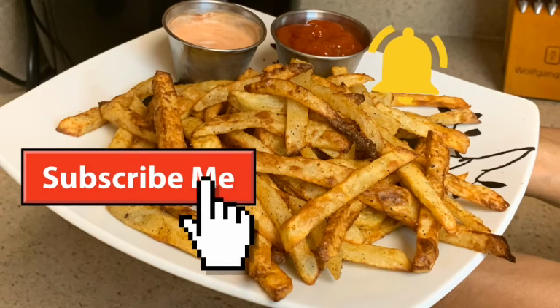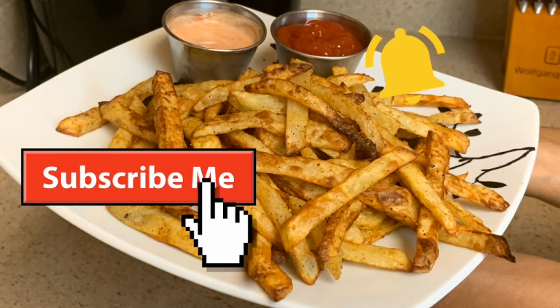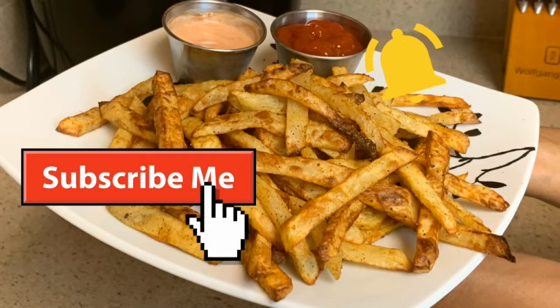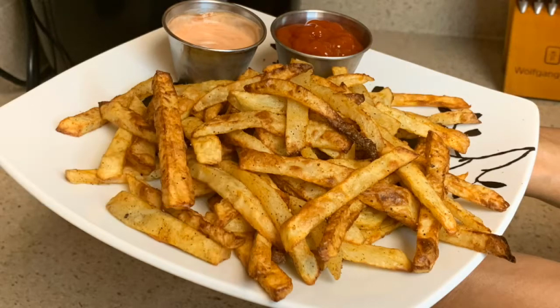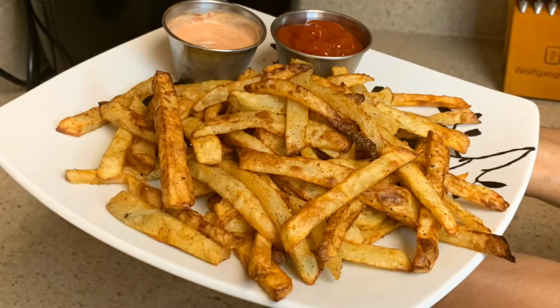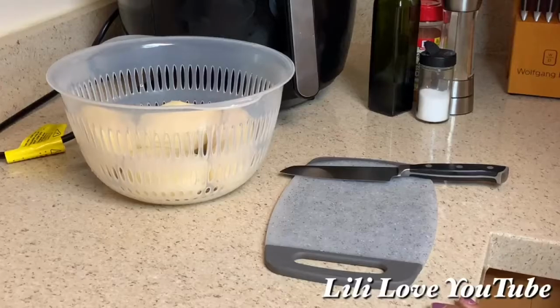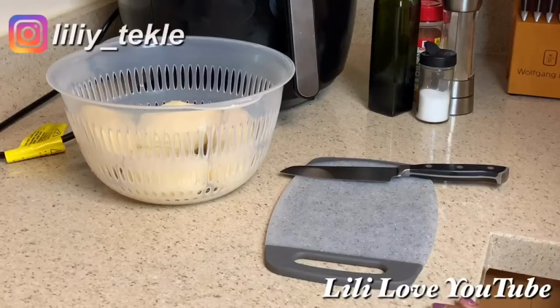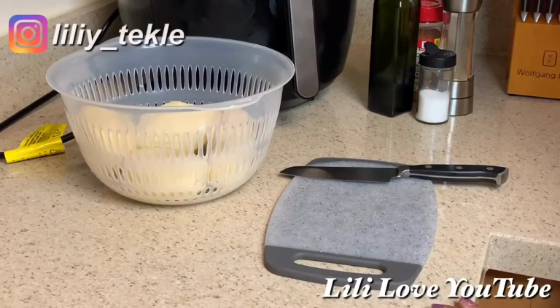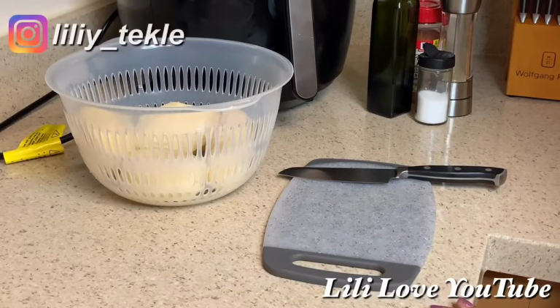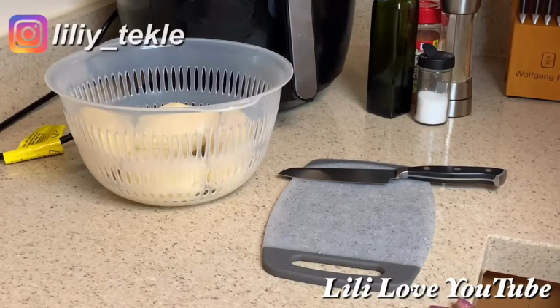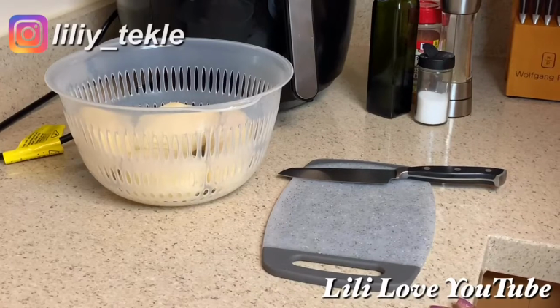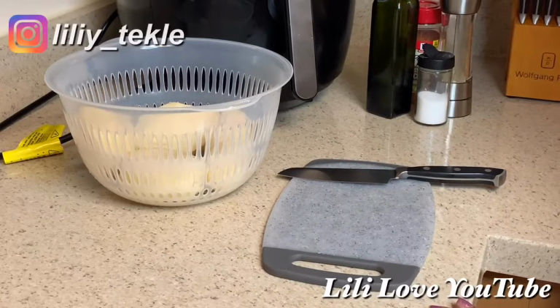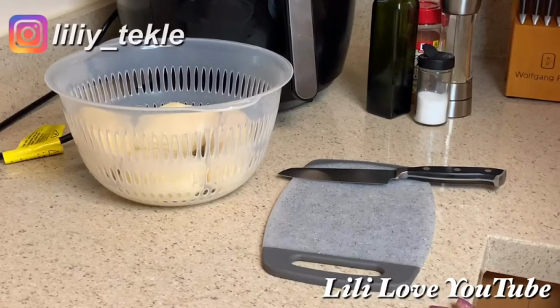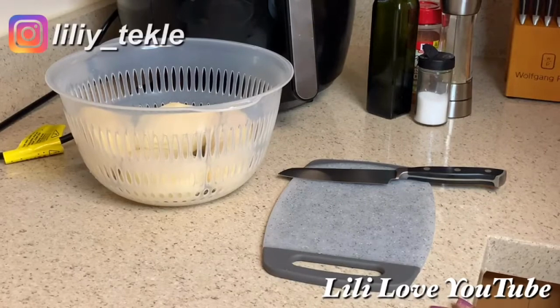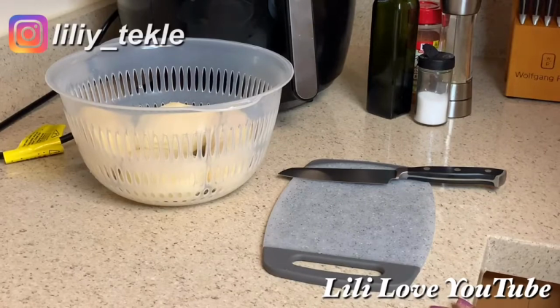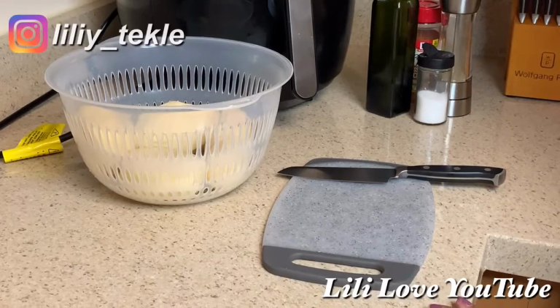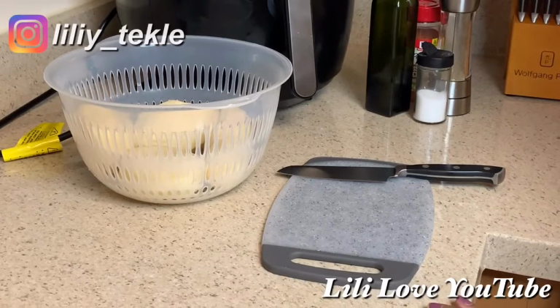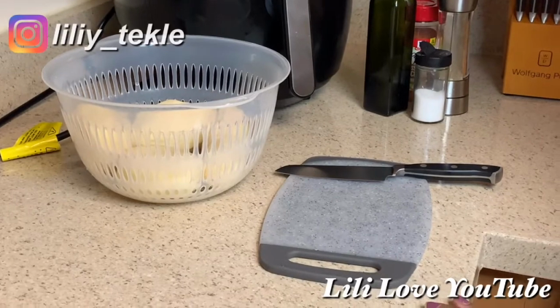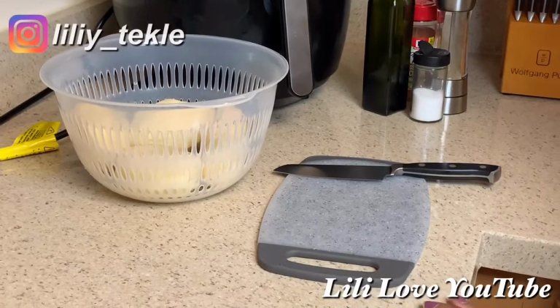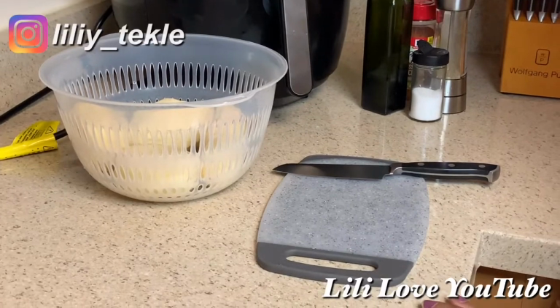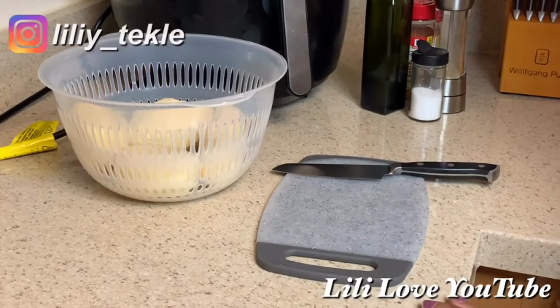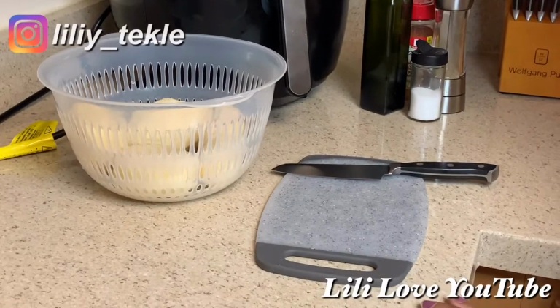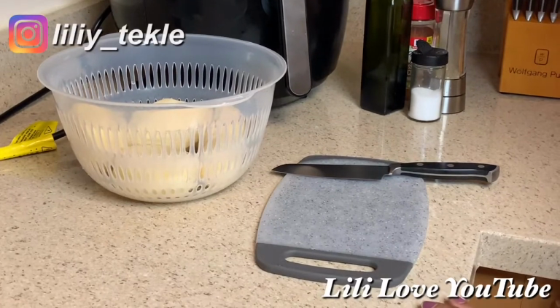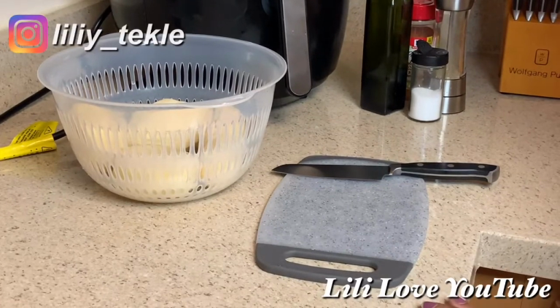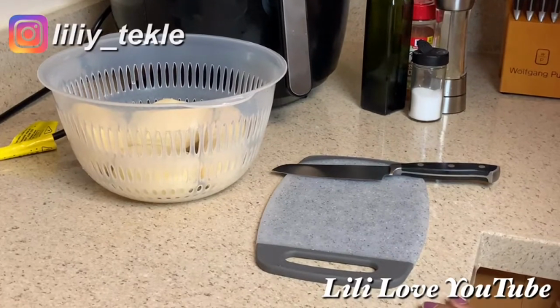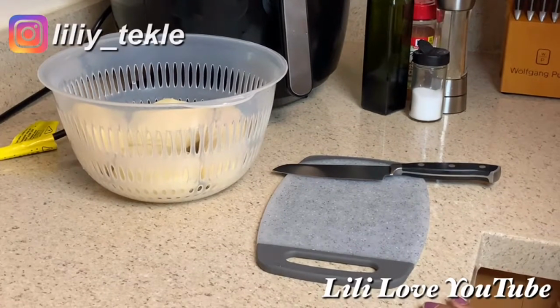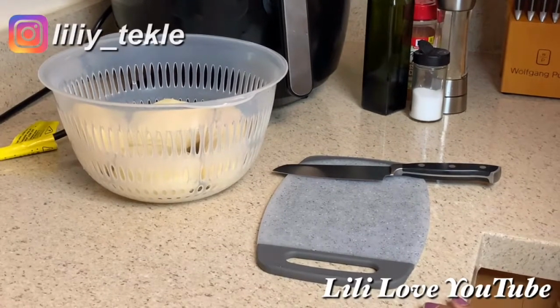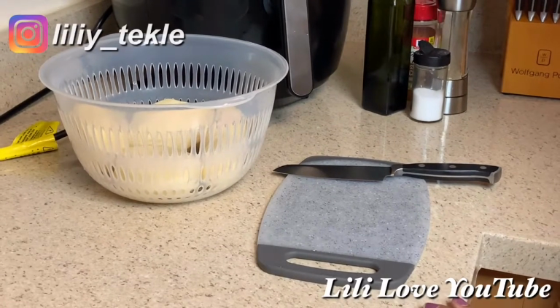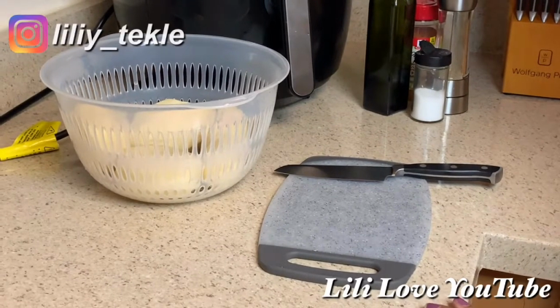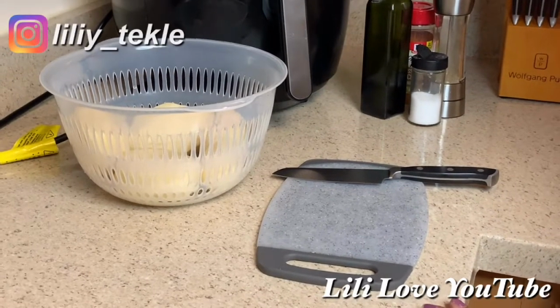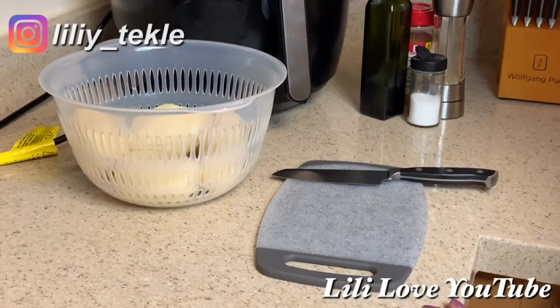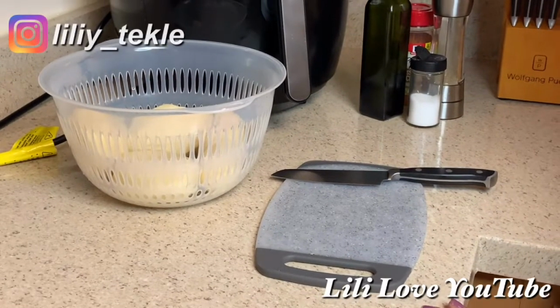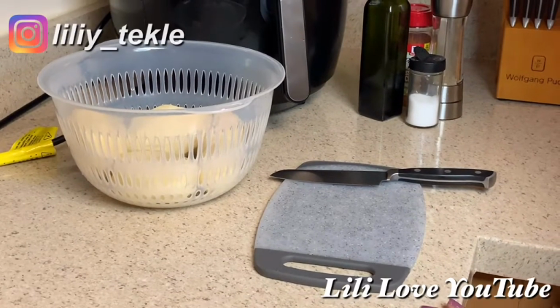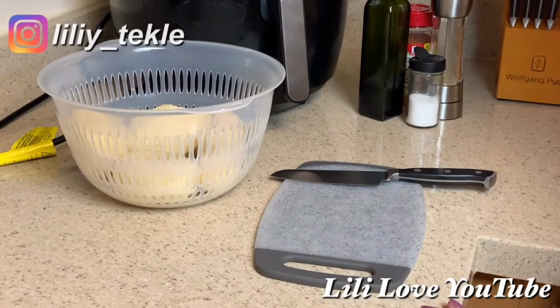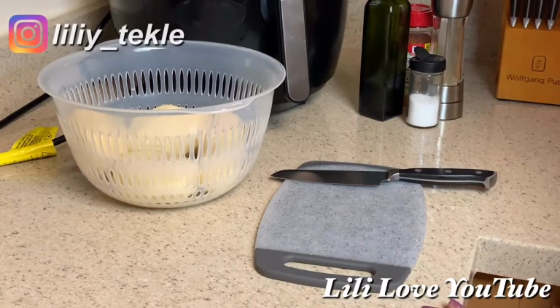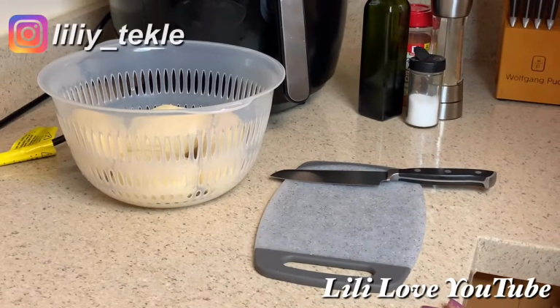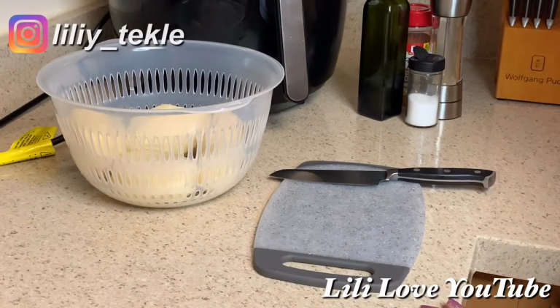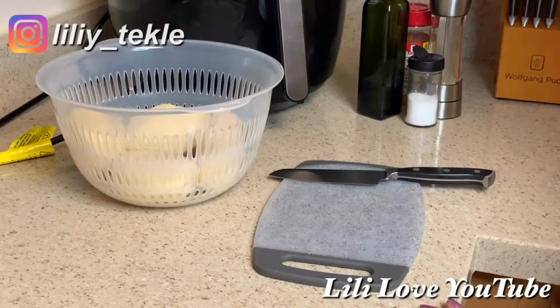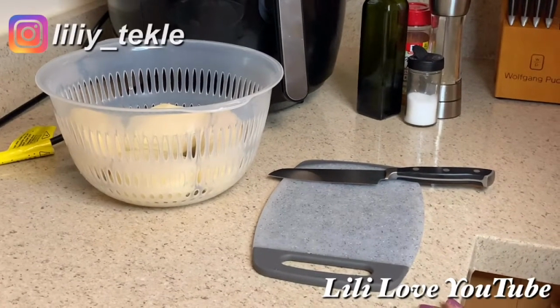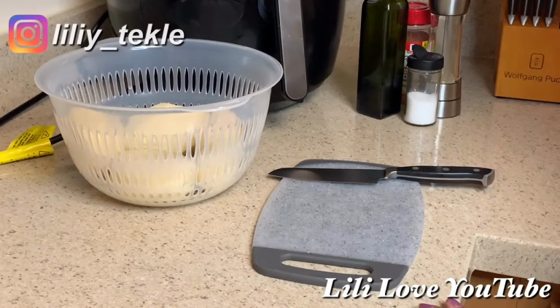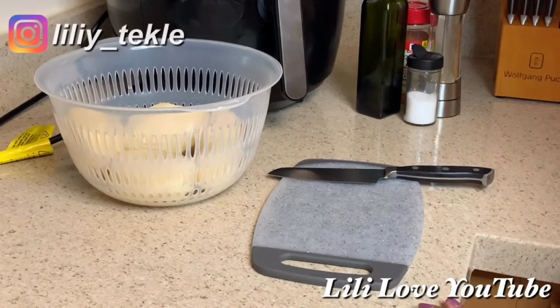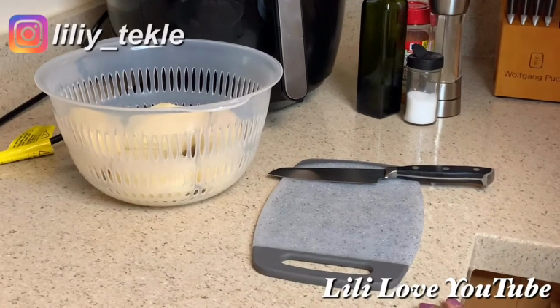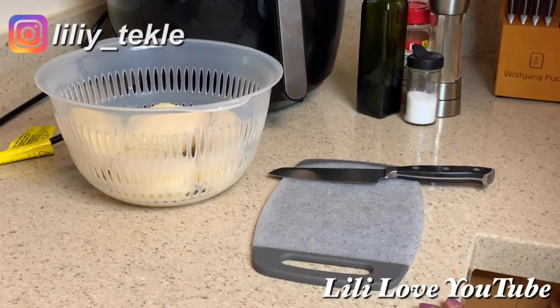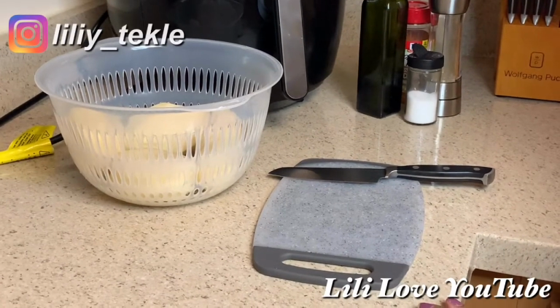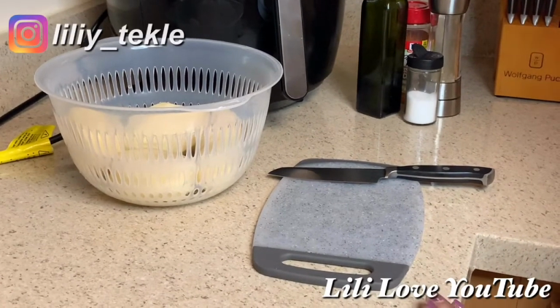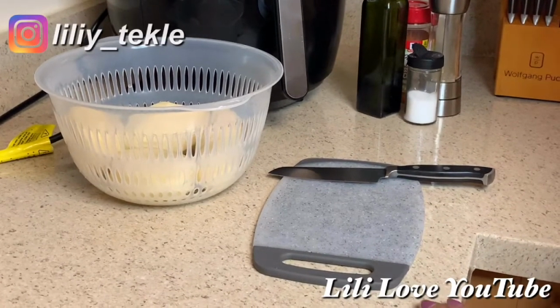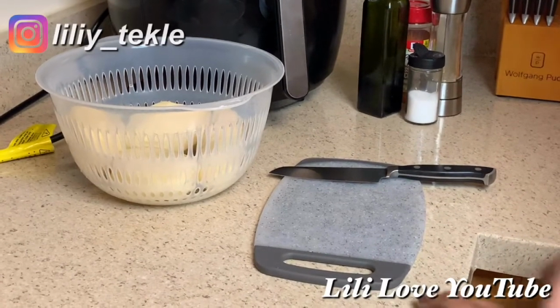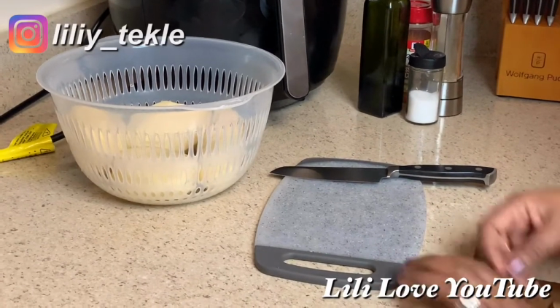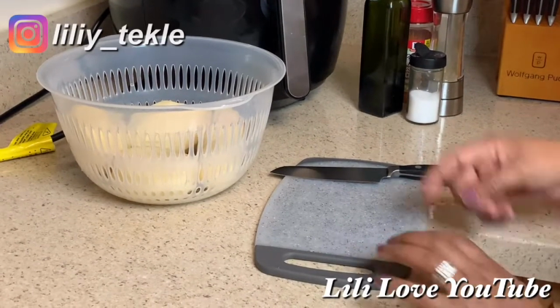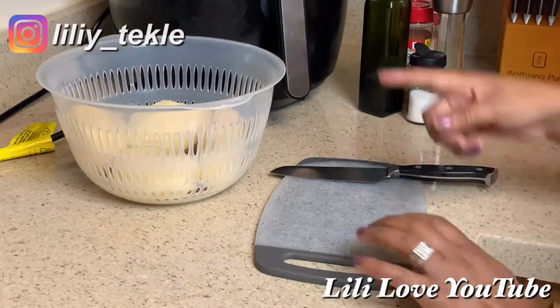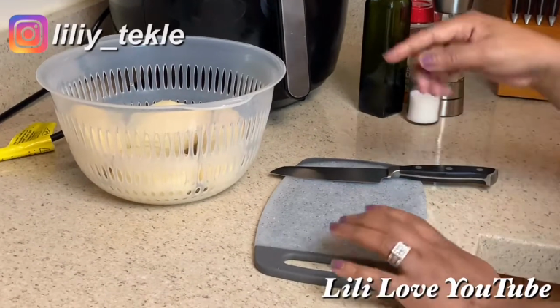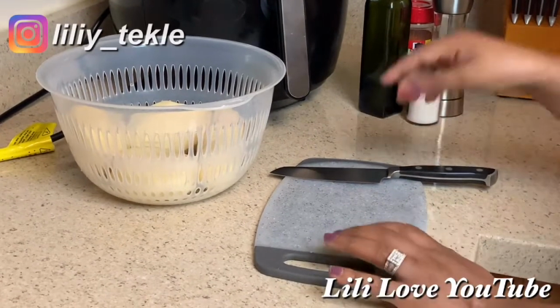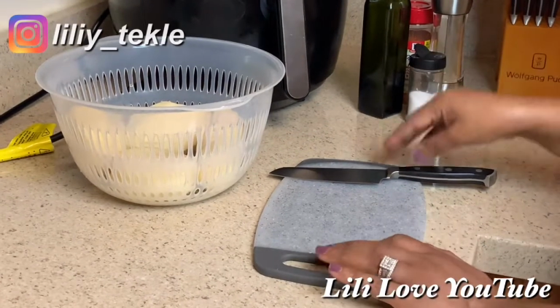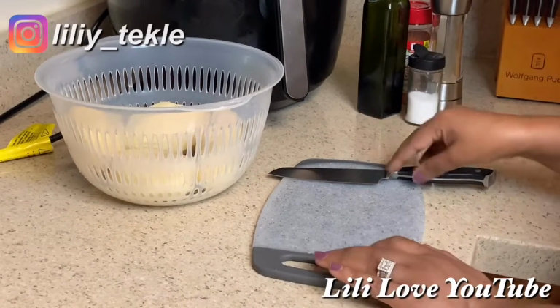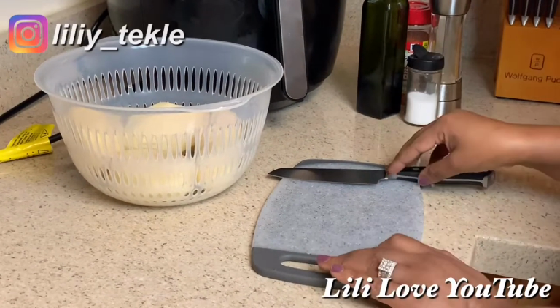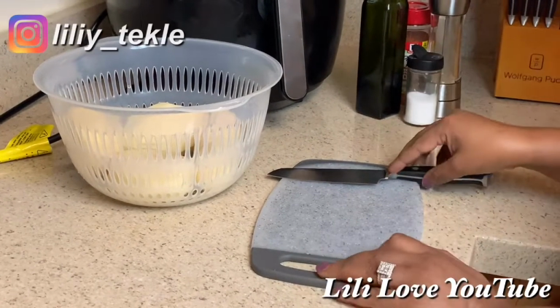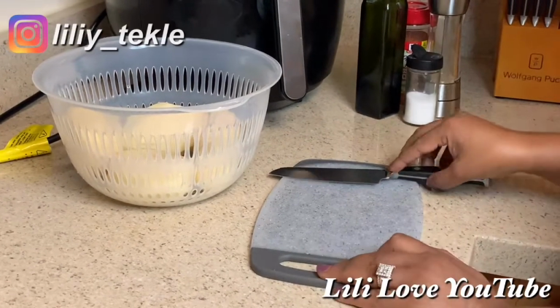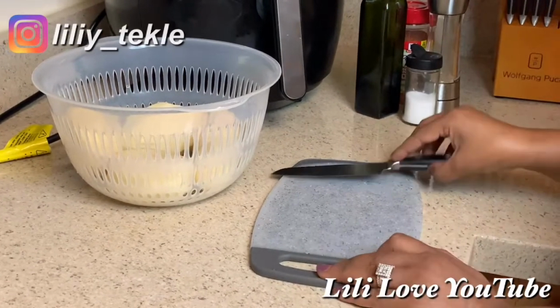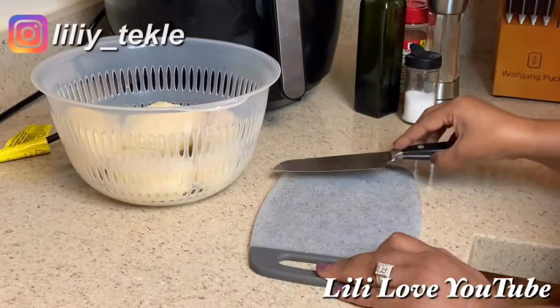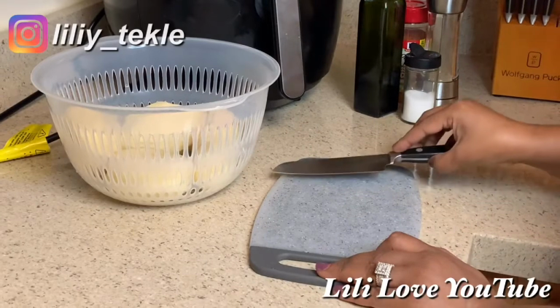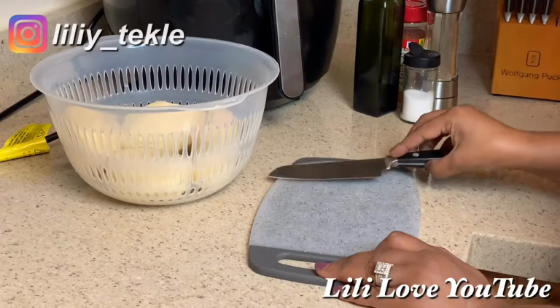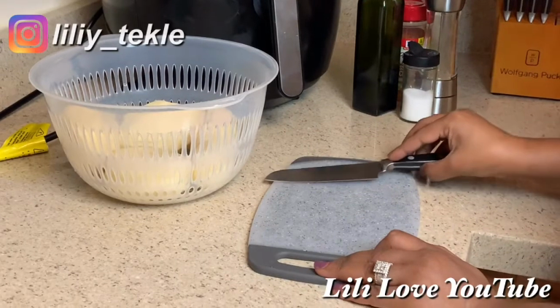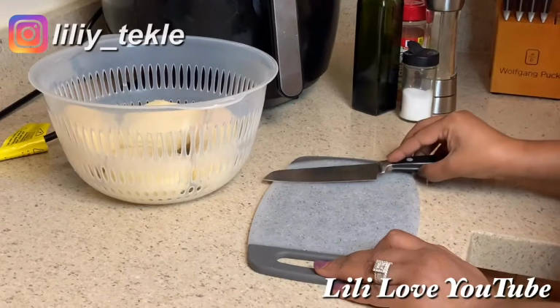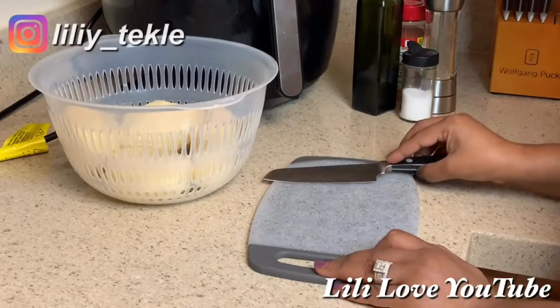Hello everyone! My name is Lili YouTube. Today I'll show you what I'm doing now.